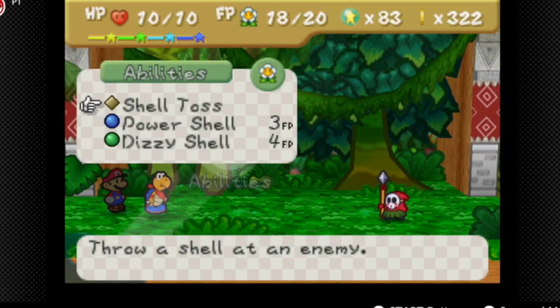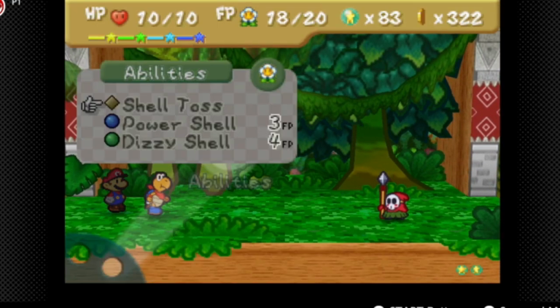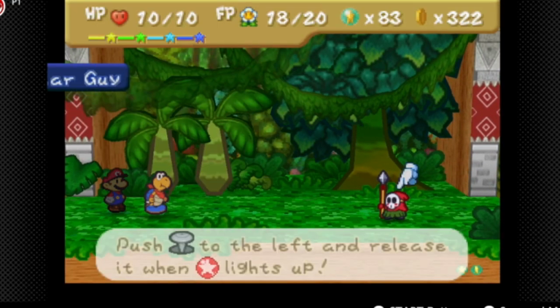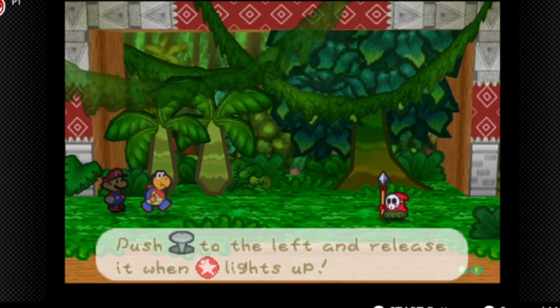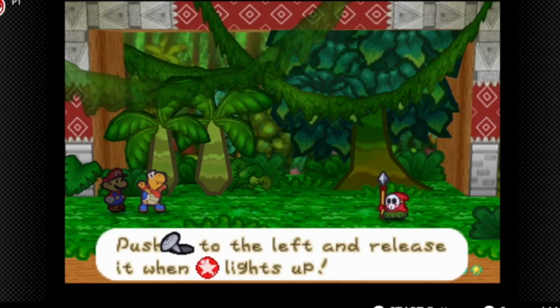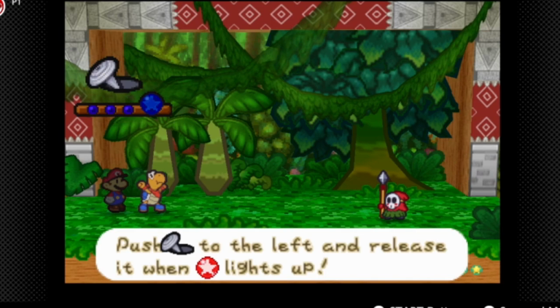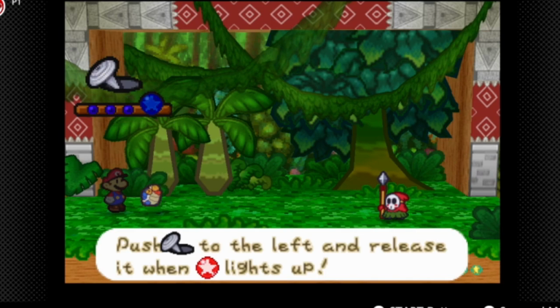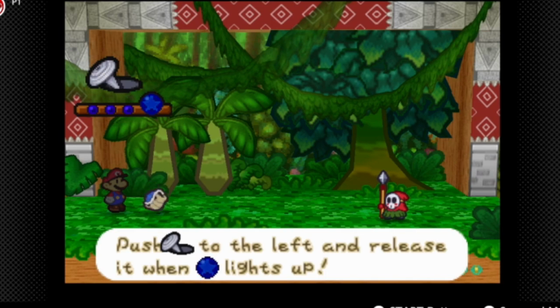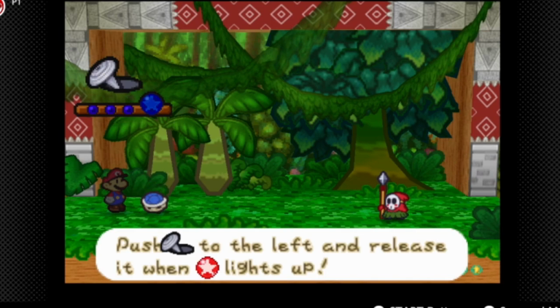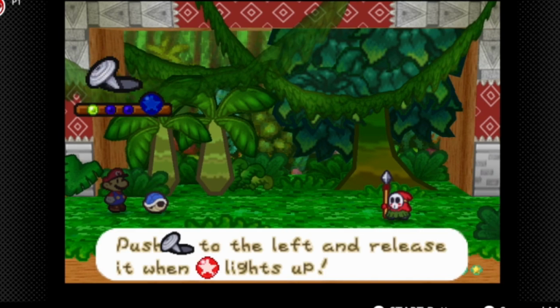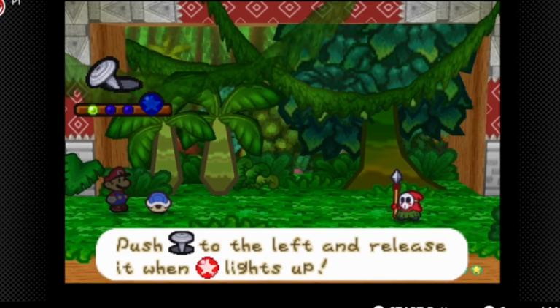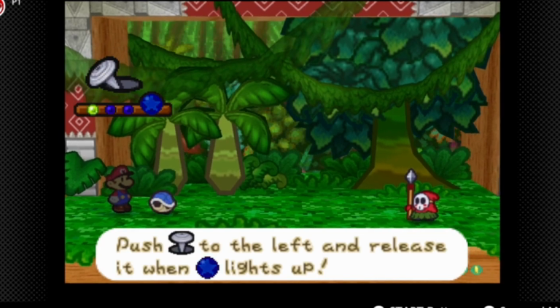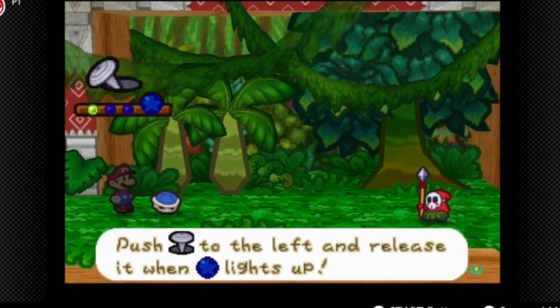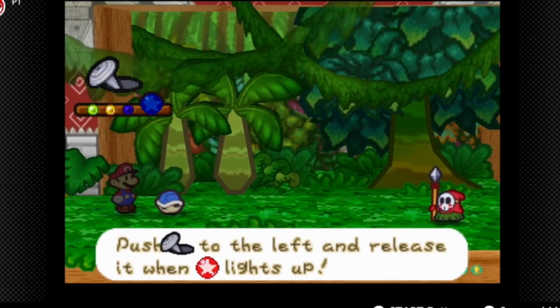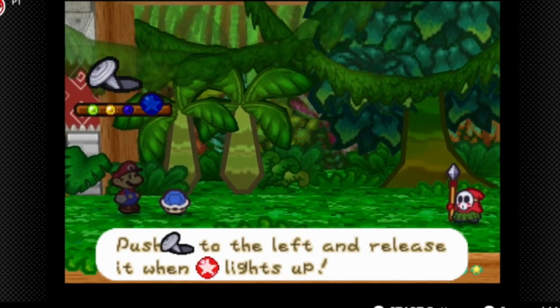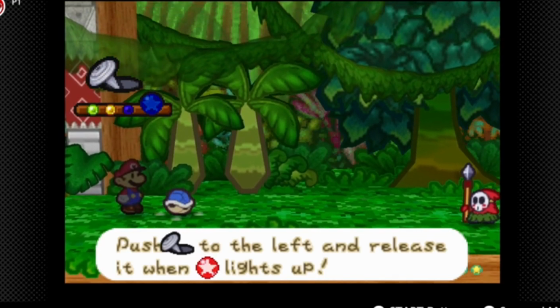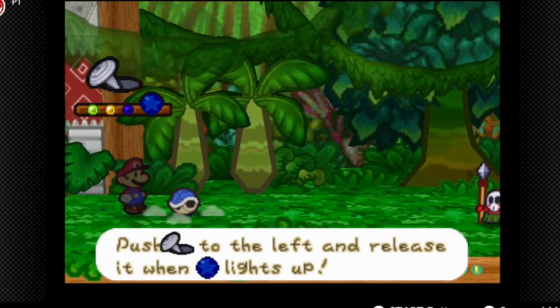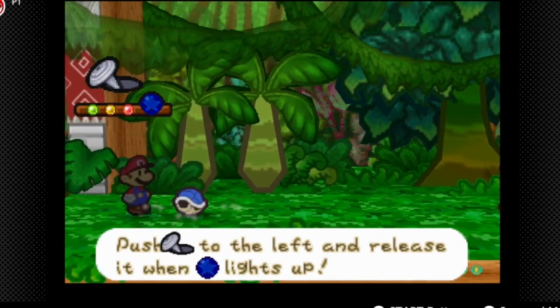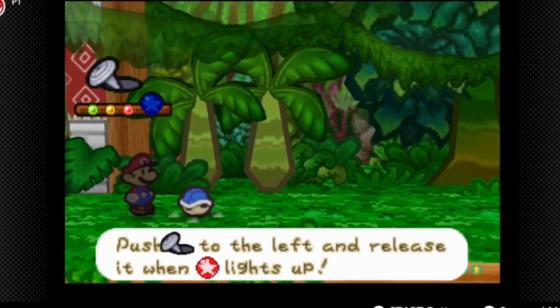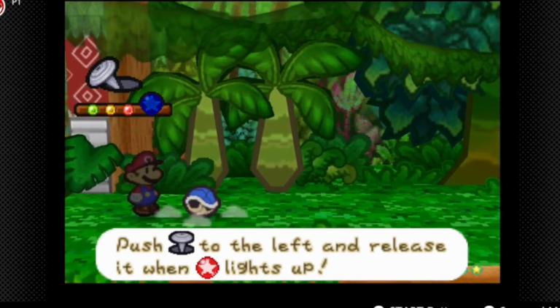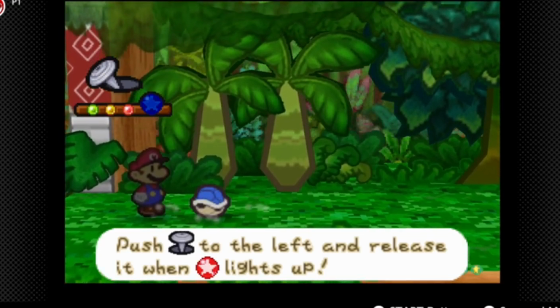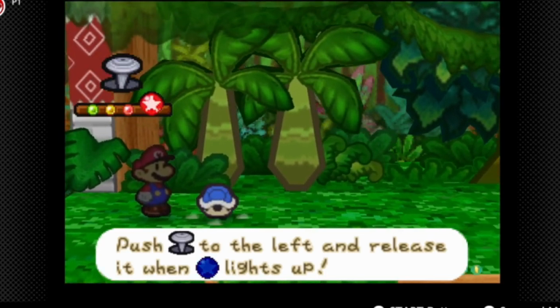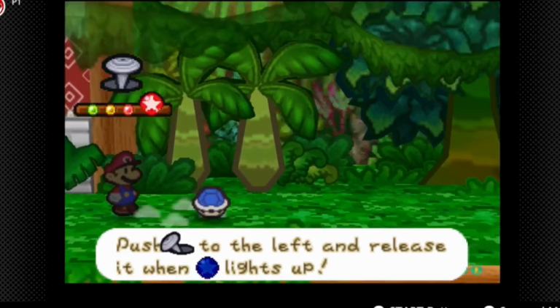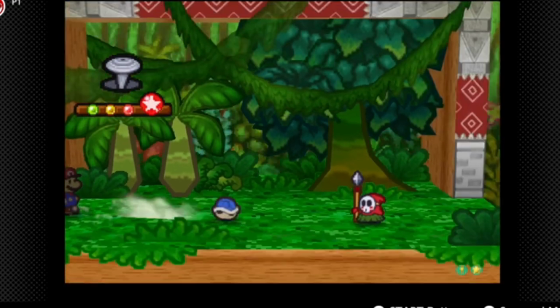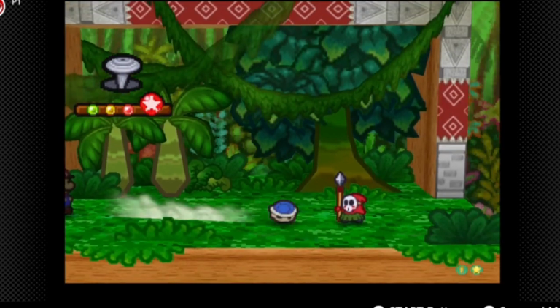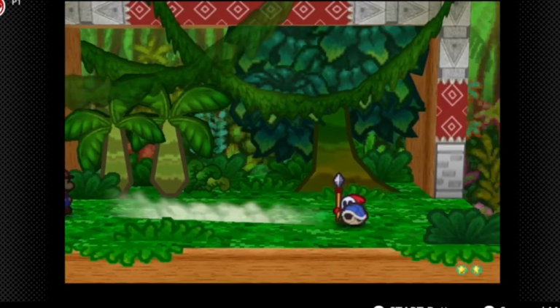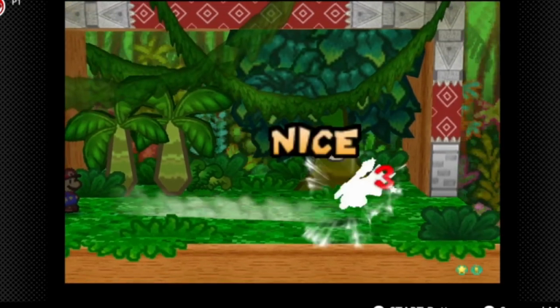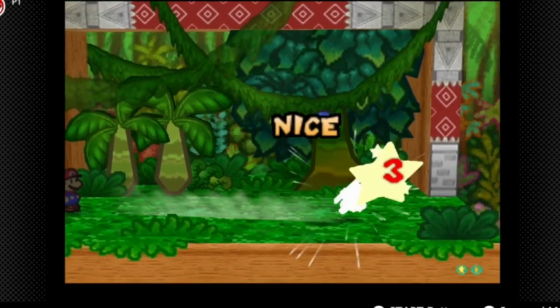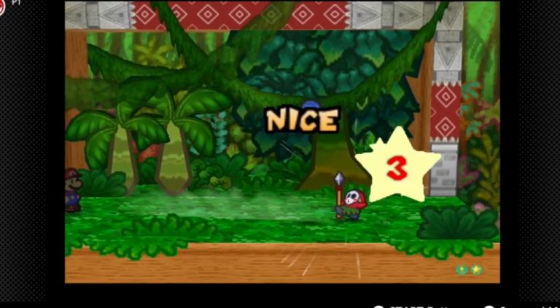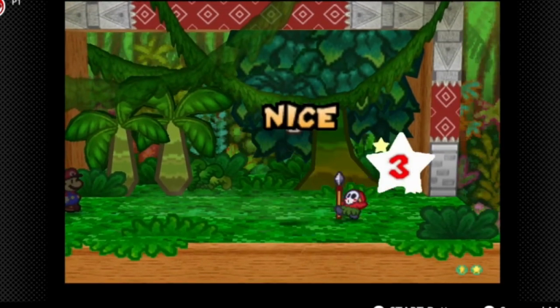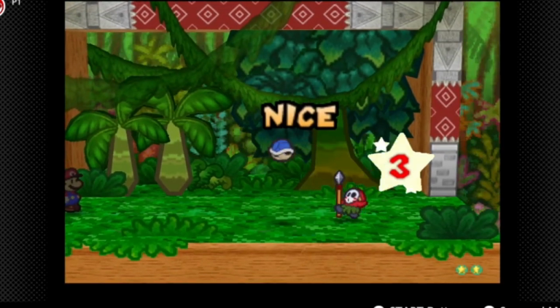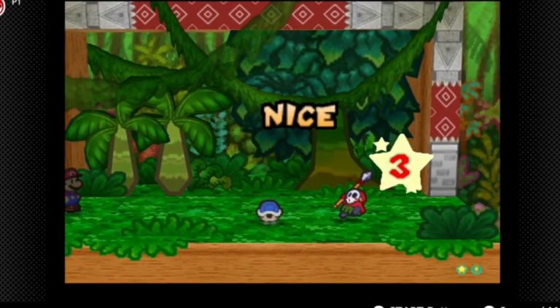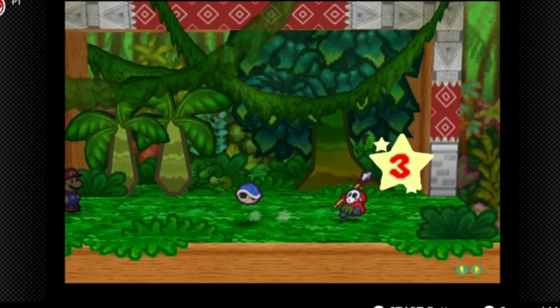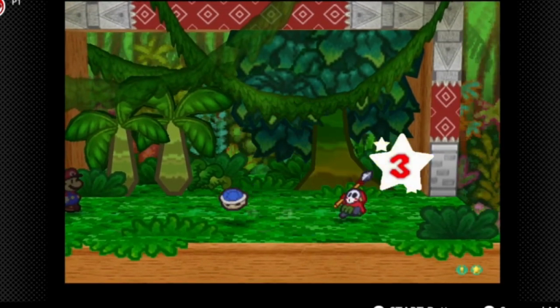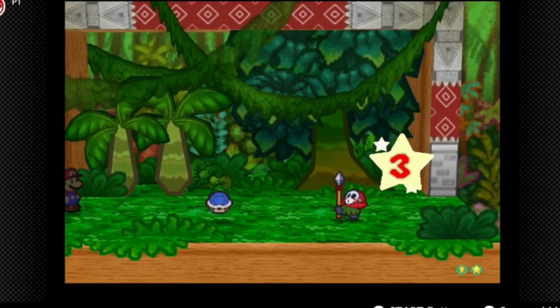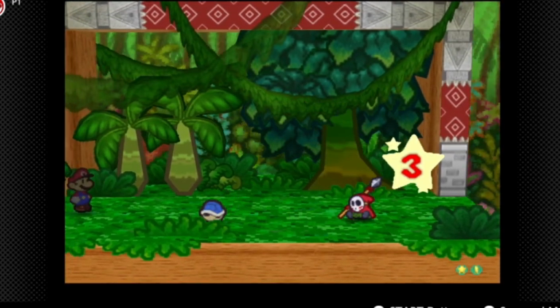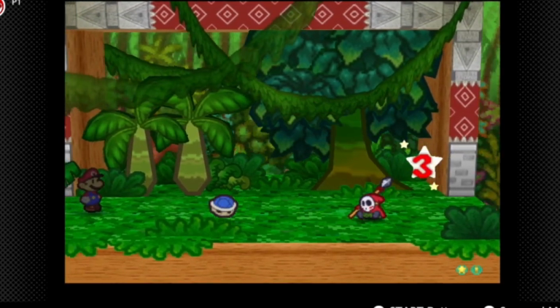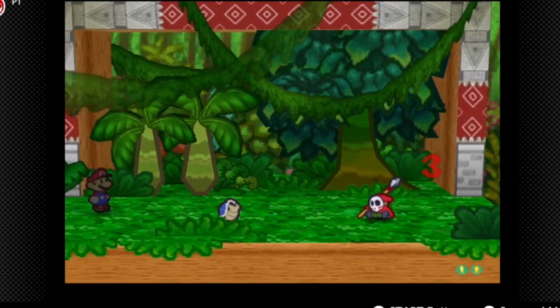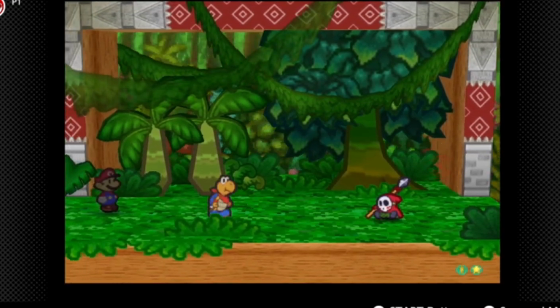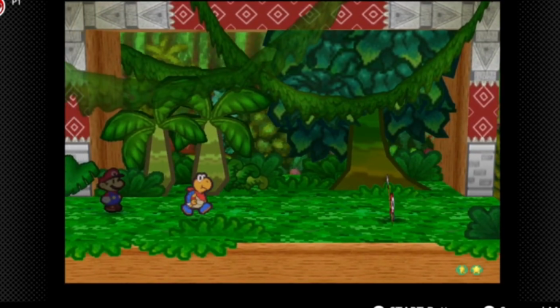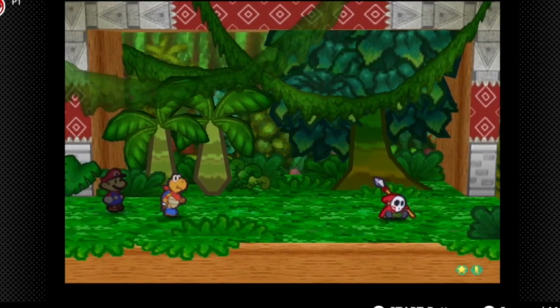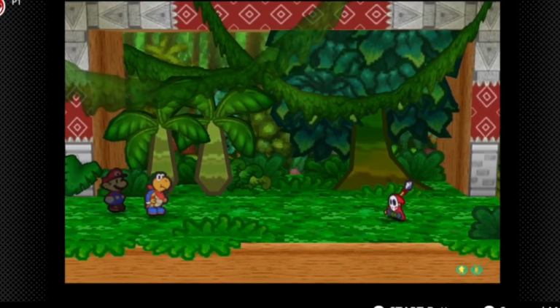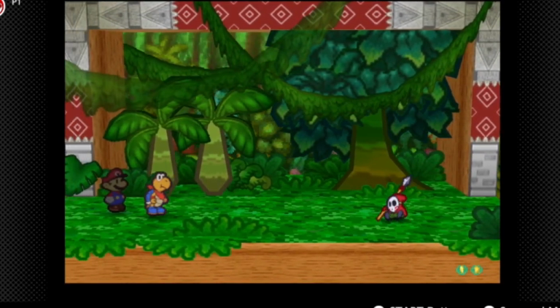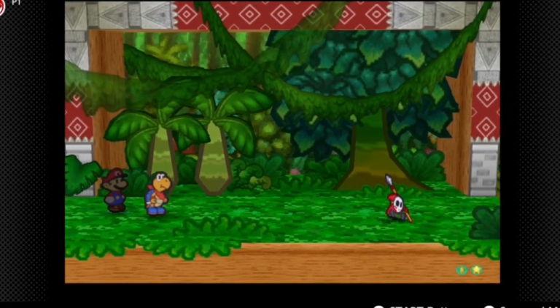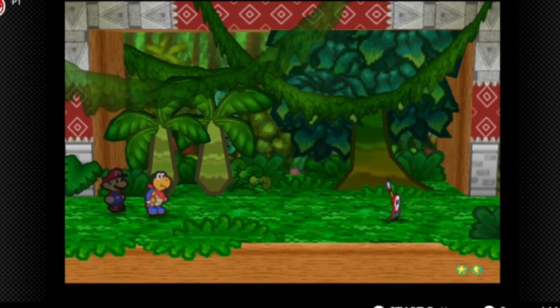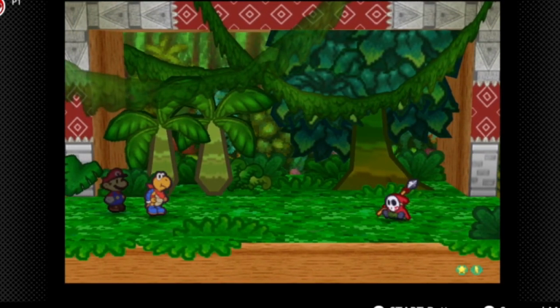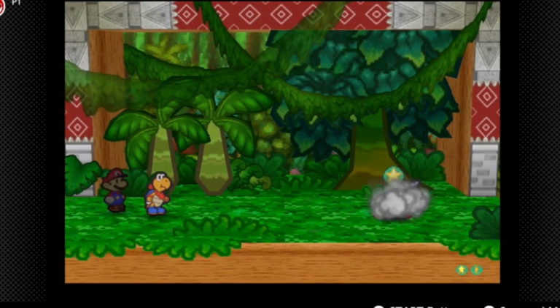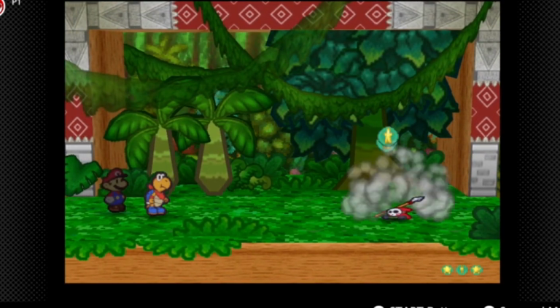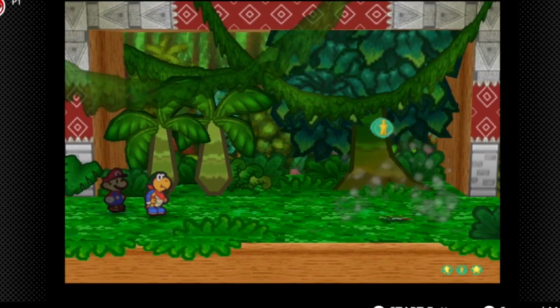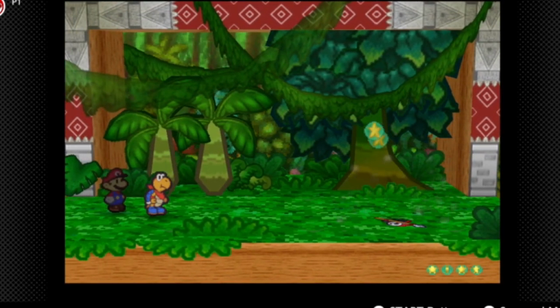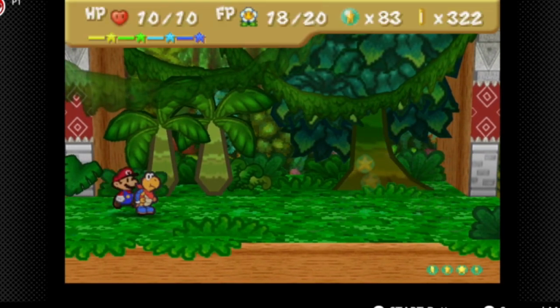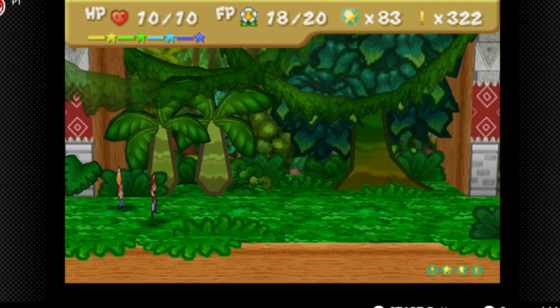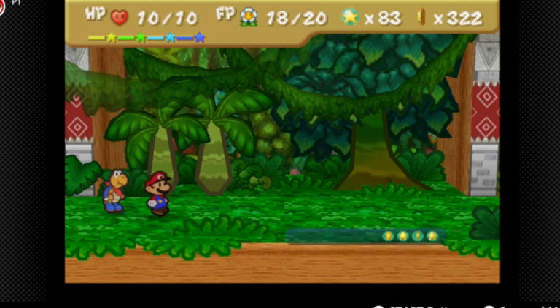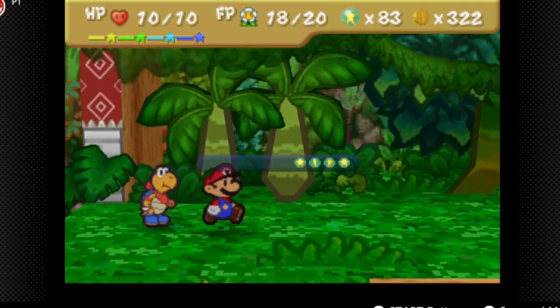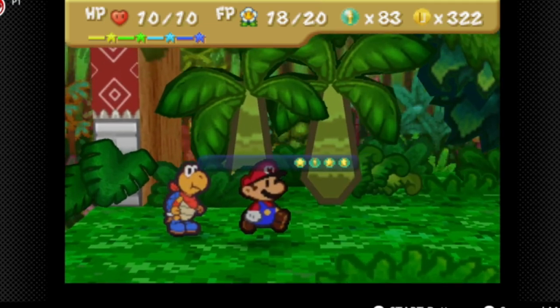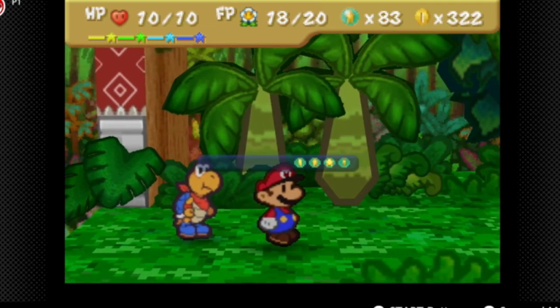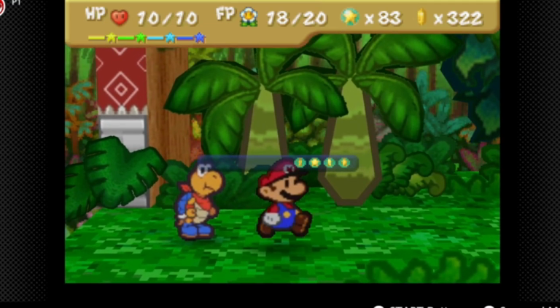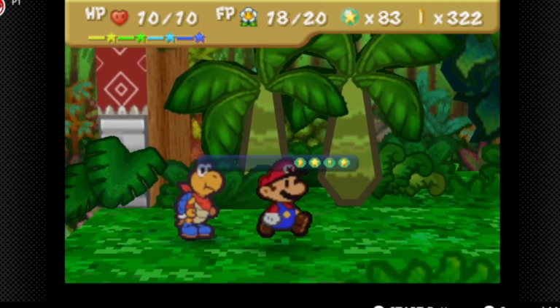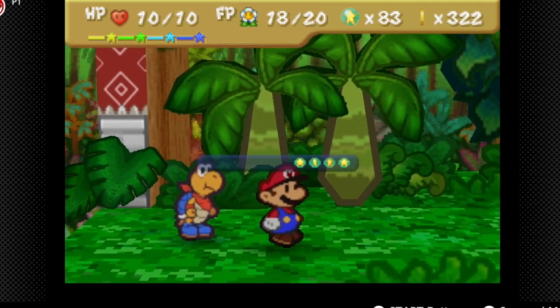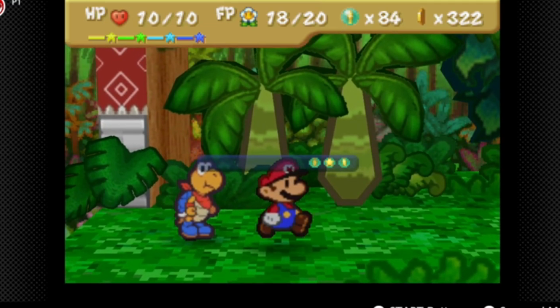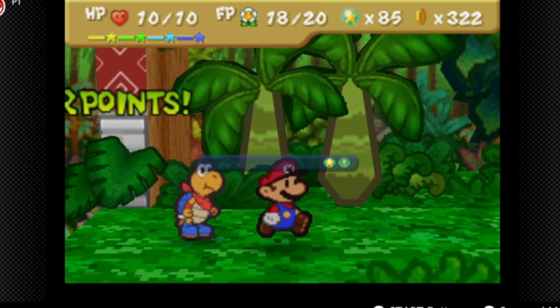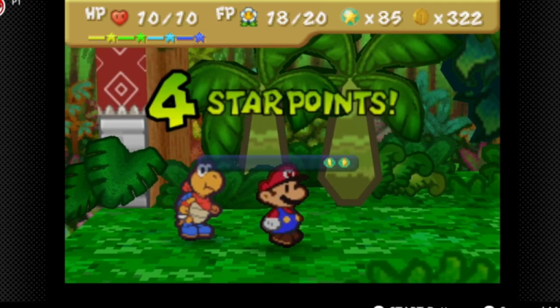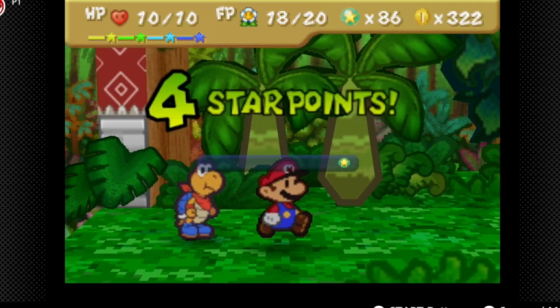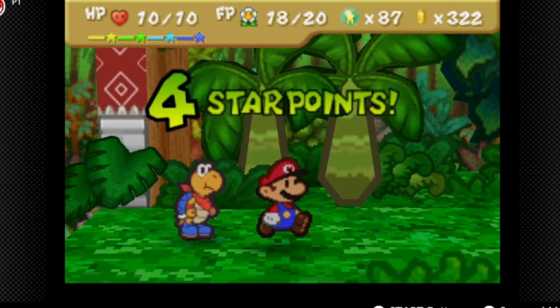One hit, and we'll just finish off with Kooper's Shell Toss. We're eventually going to get a stronger Quake Hammer badge in this chapter and I will equip it.